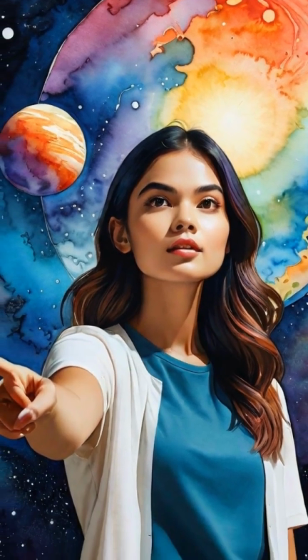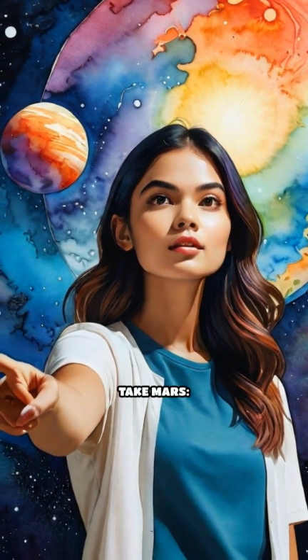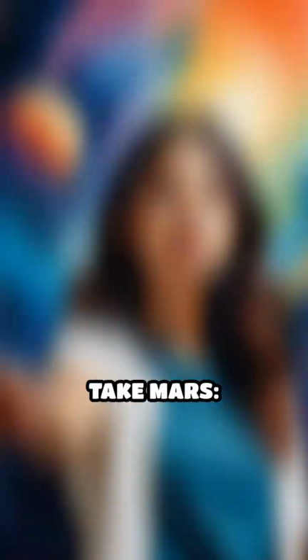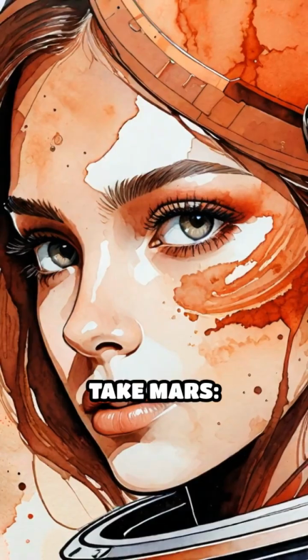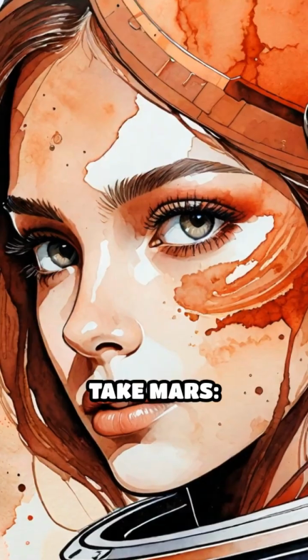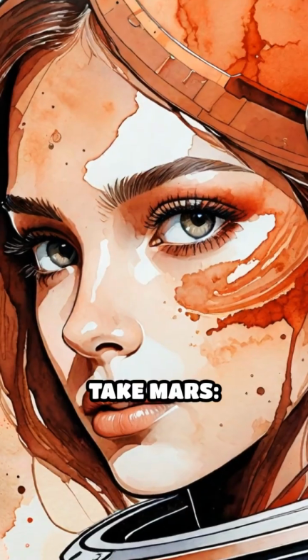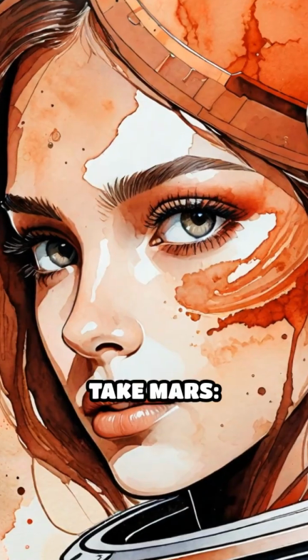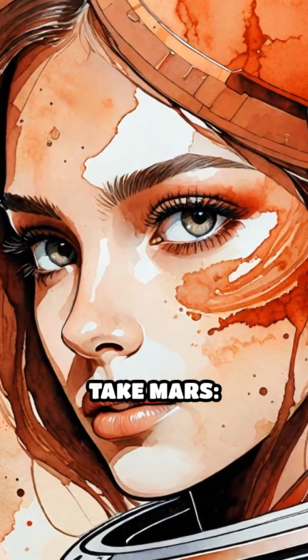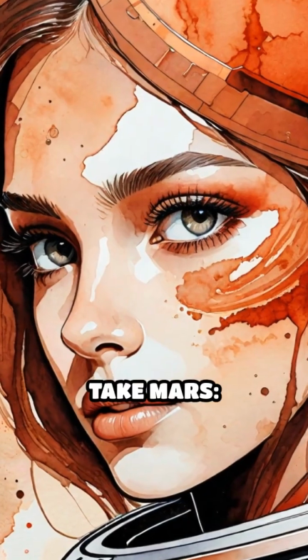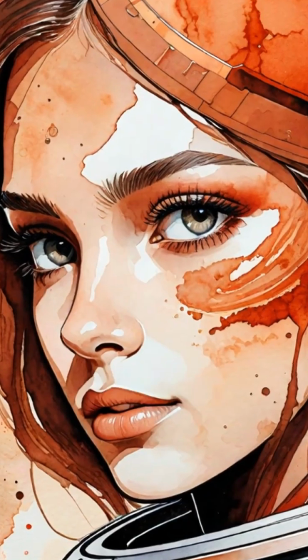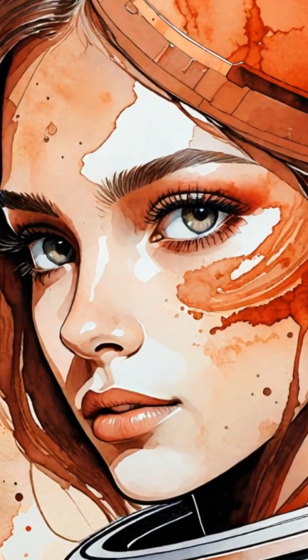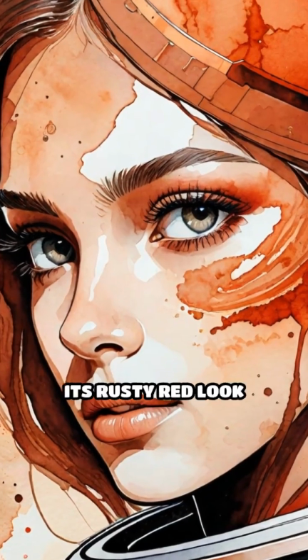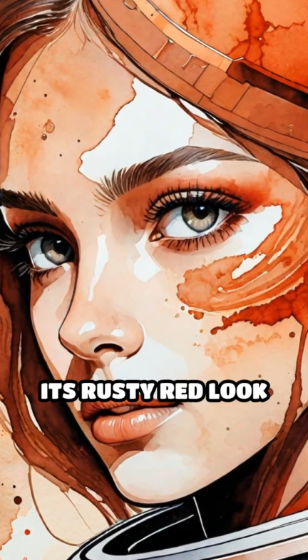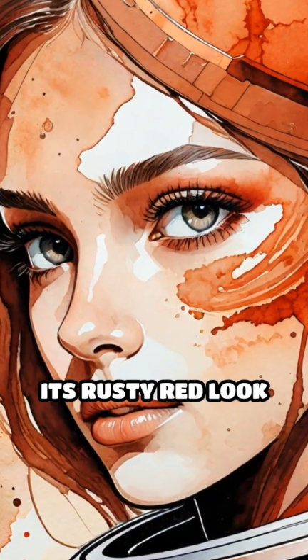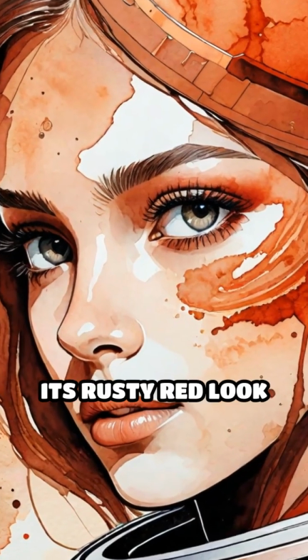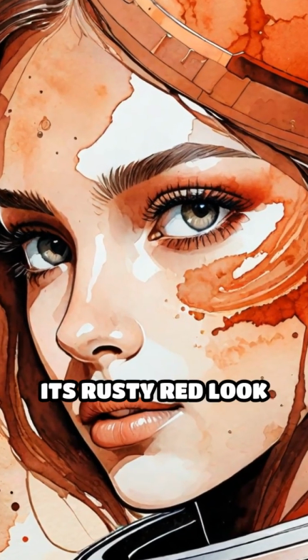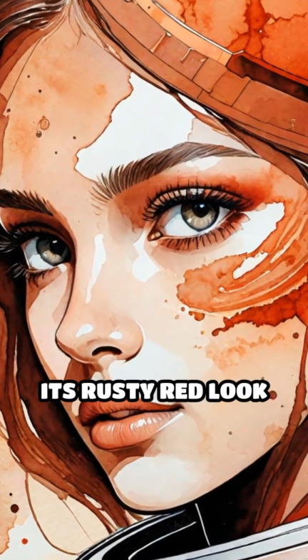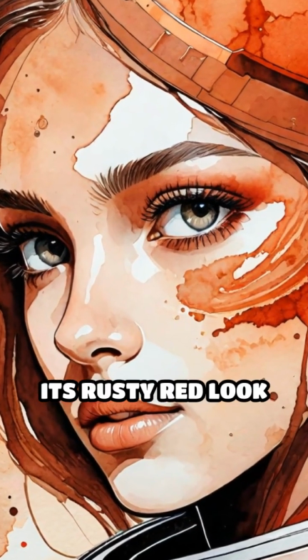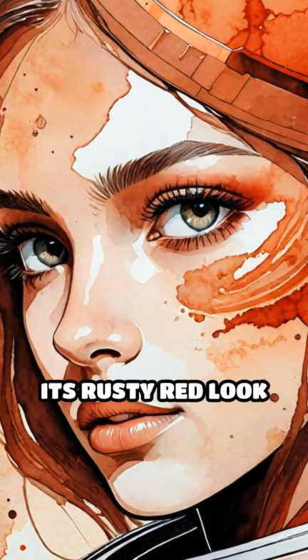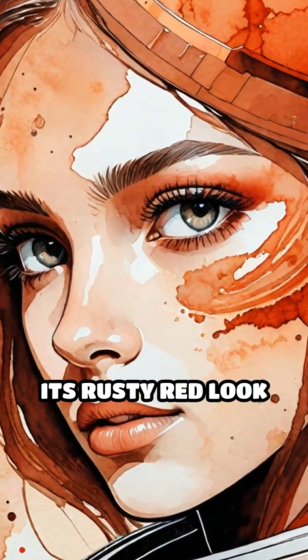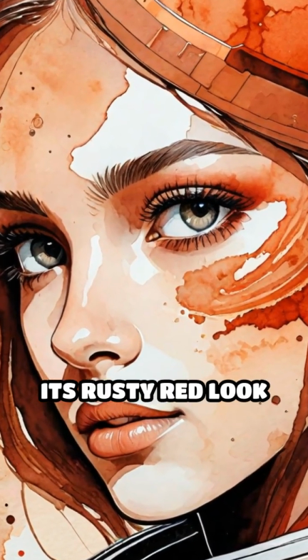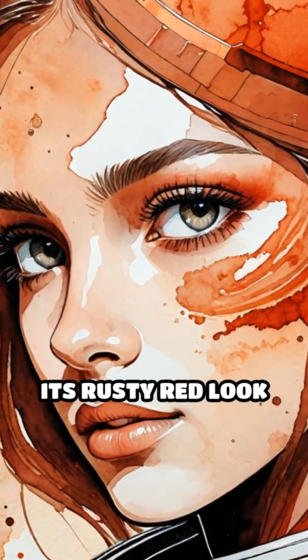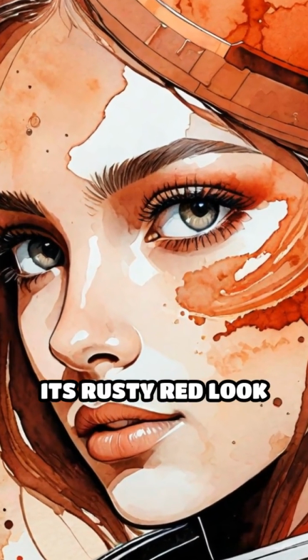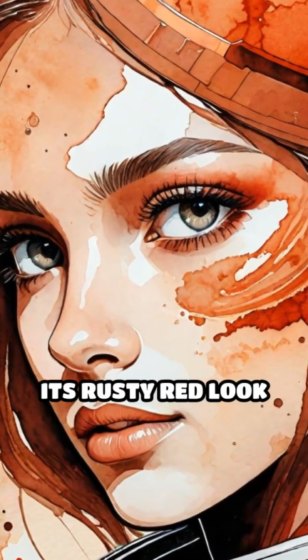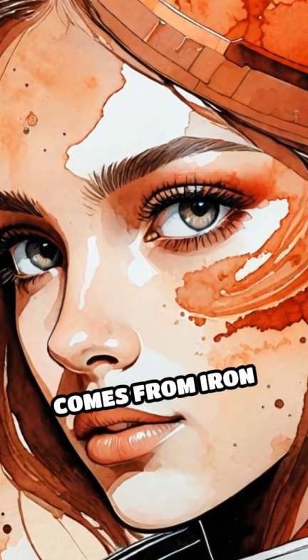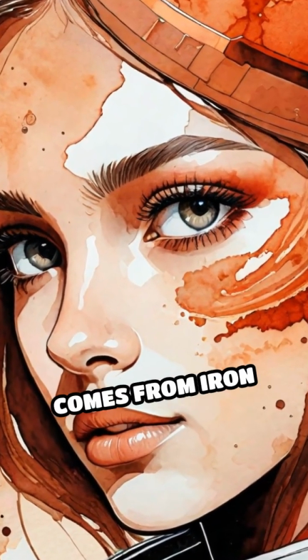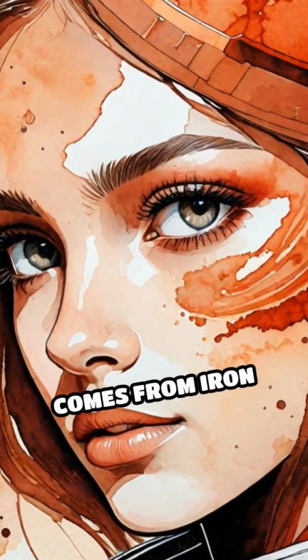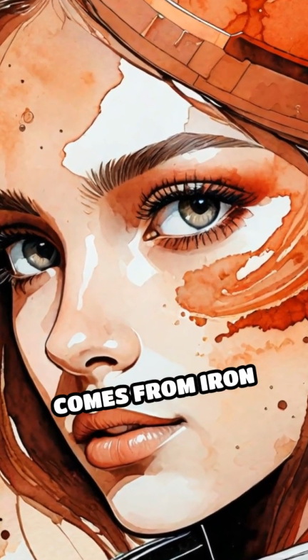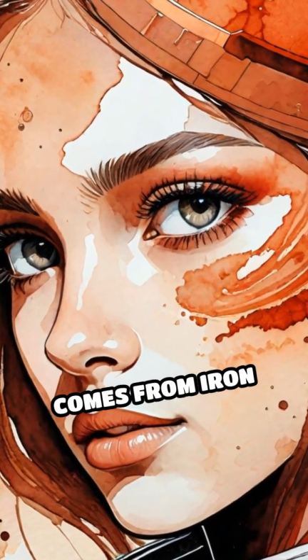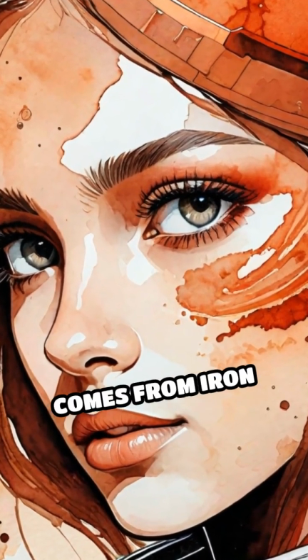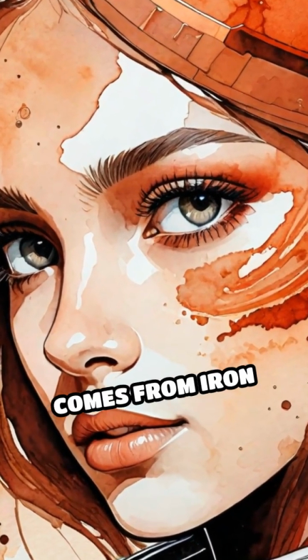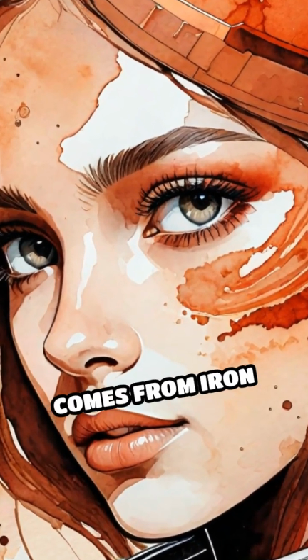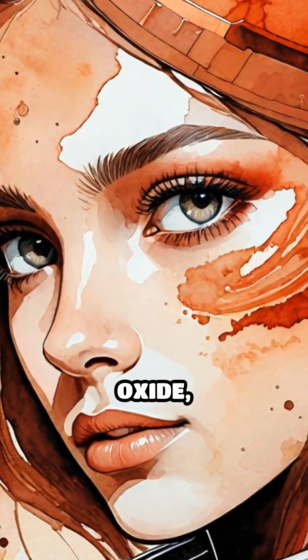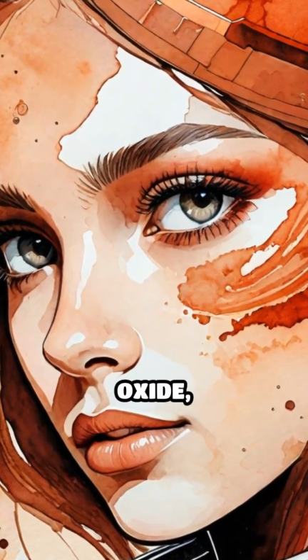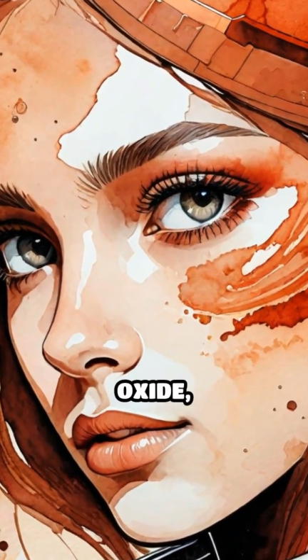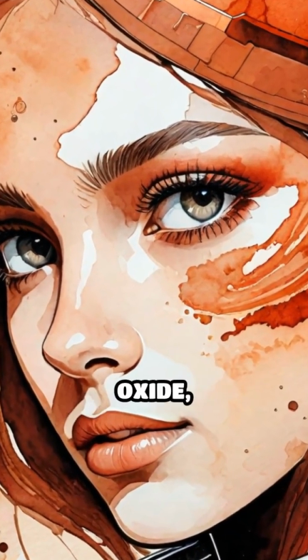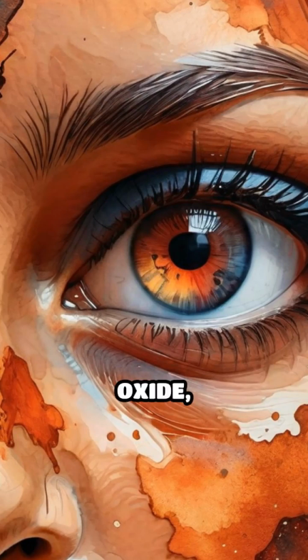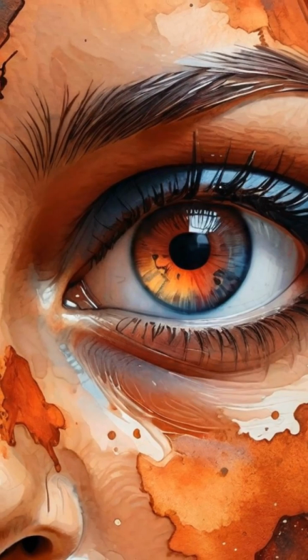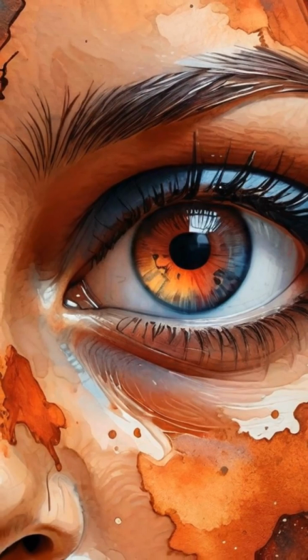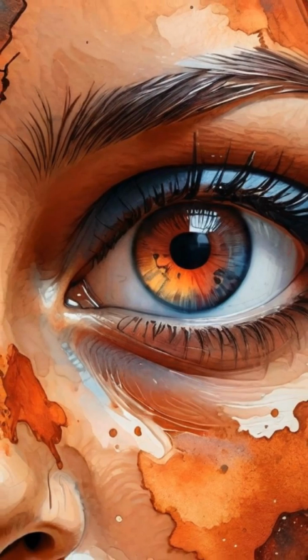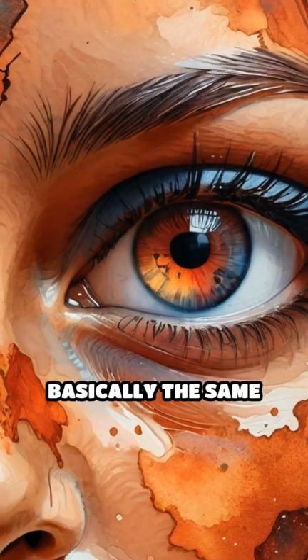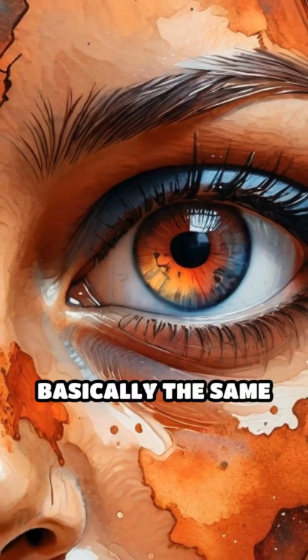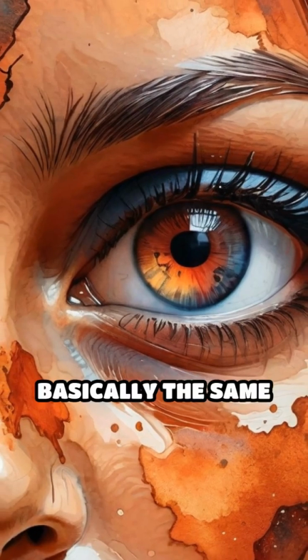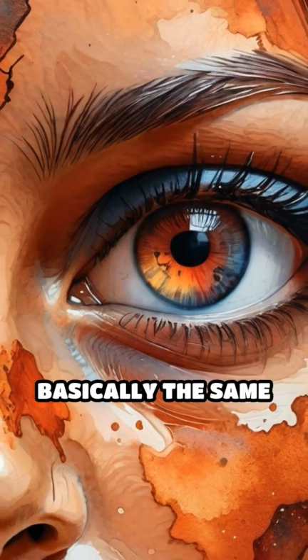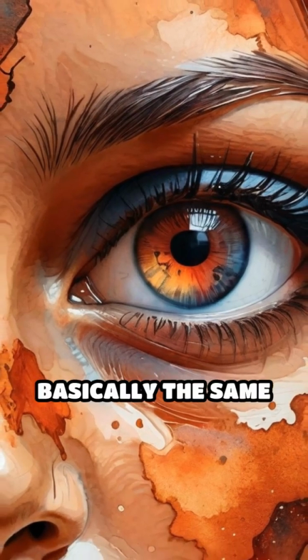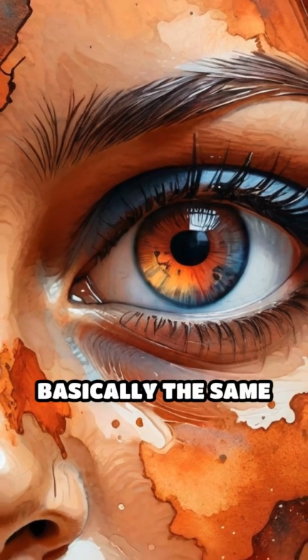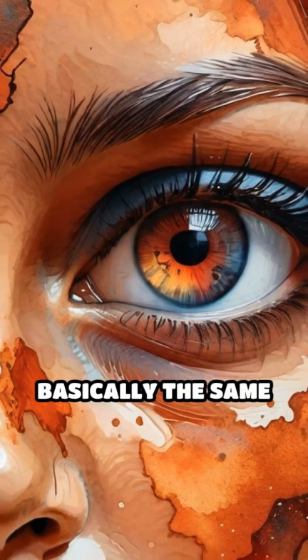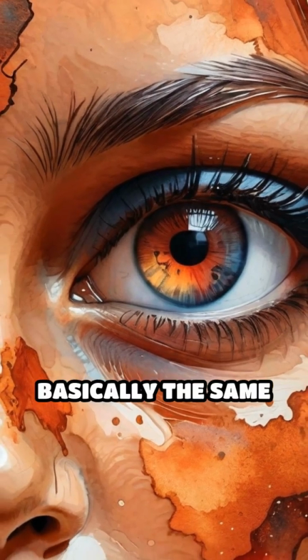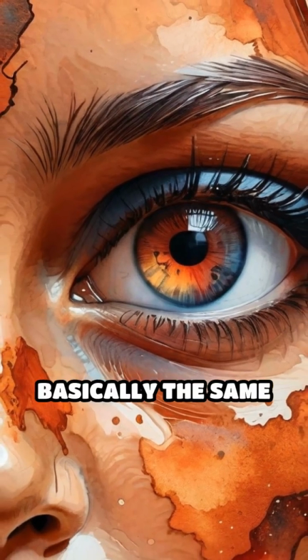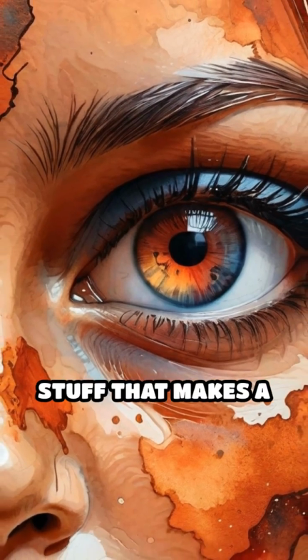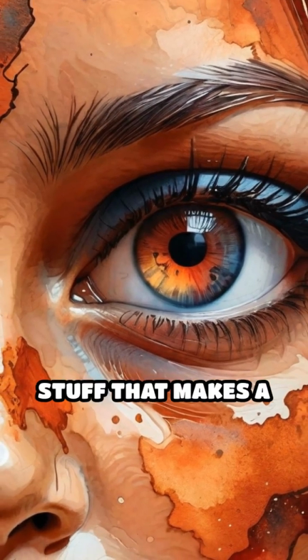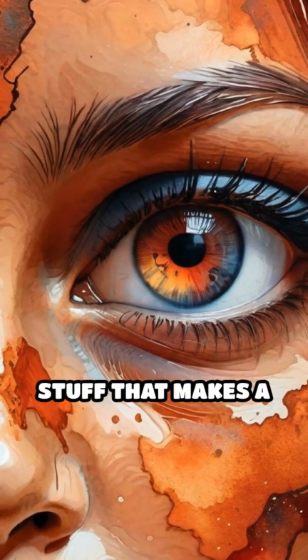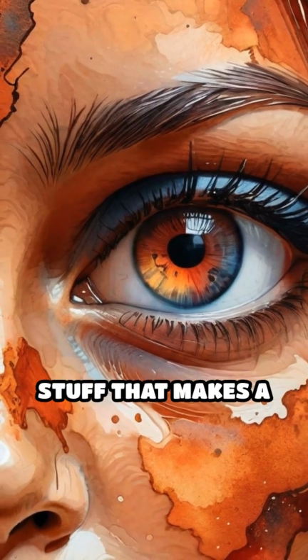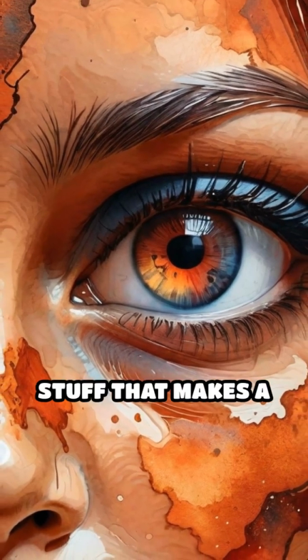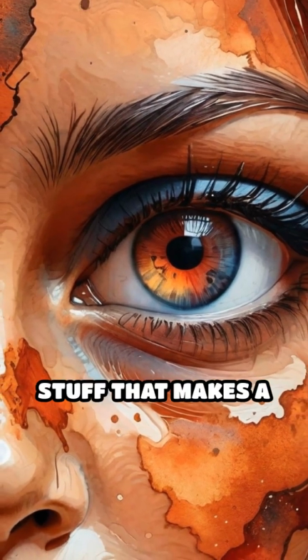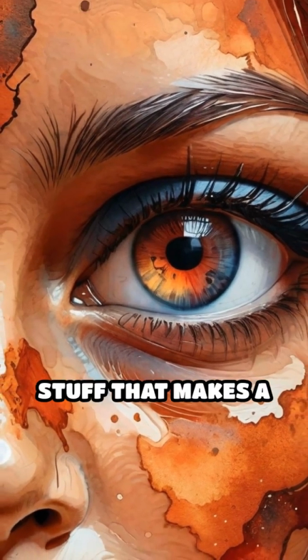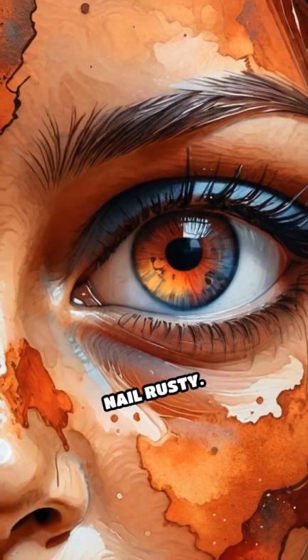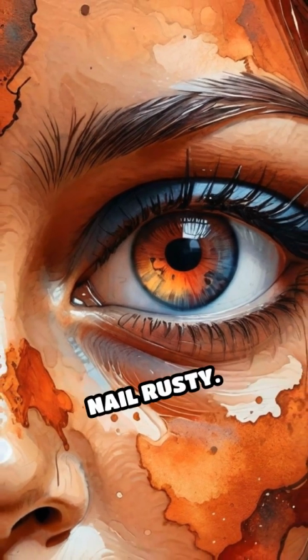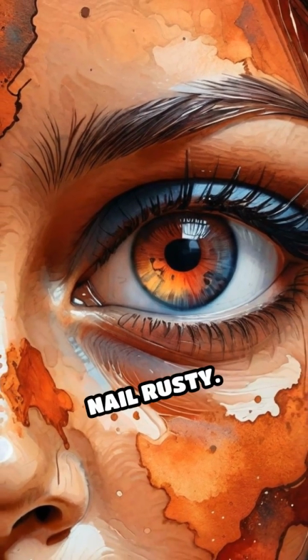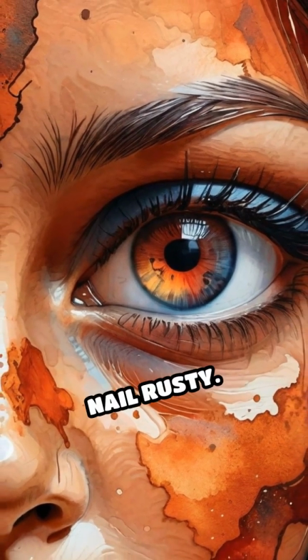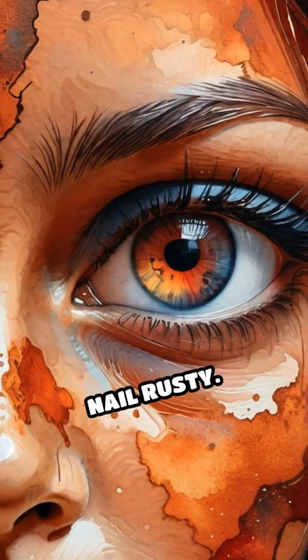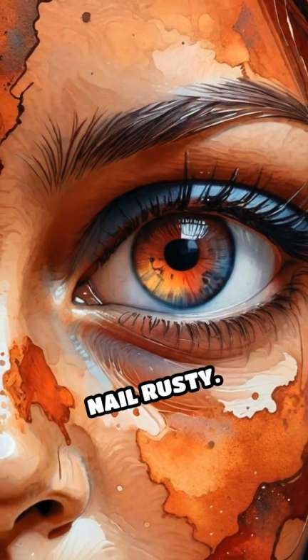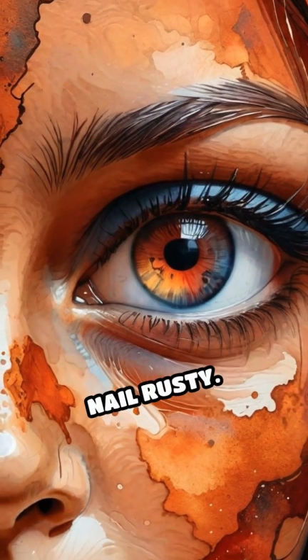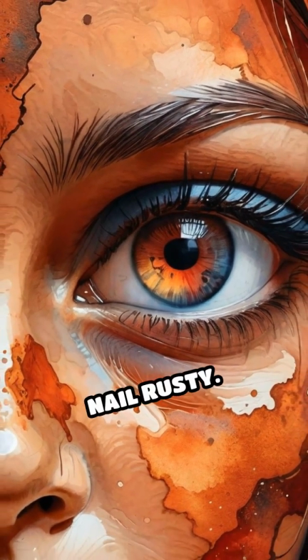Take Mars. Its rusty red look comes from iron oxide, basically the same stuff that makes a nail rusty.